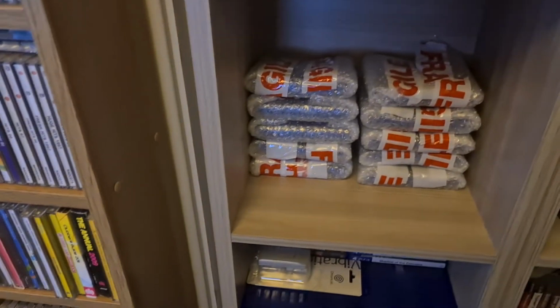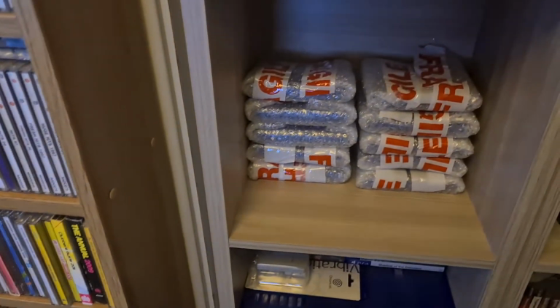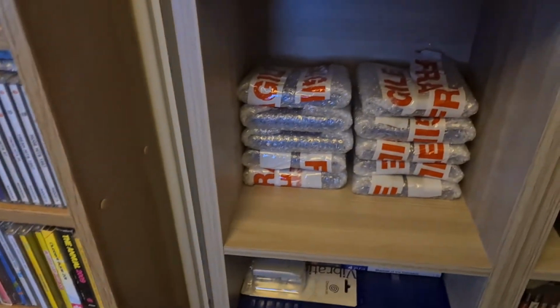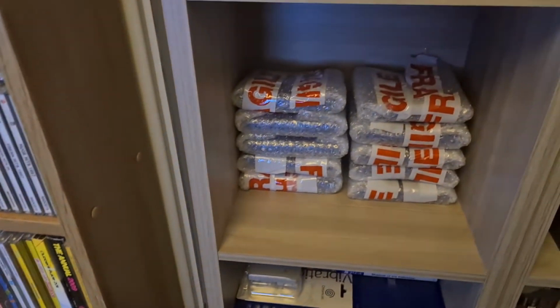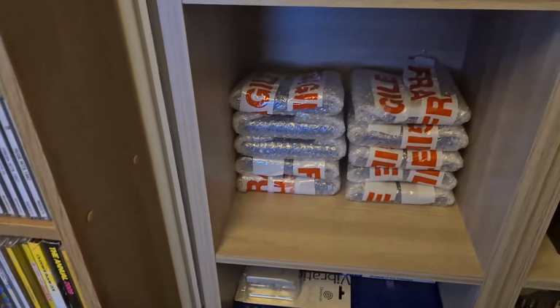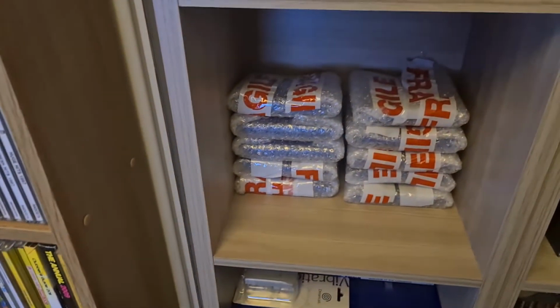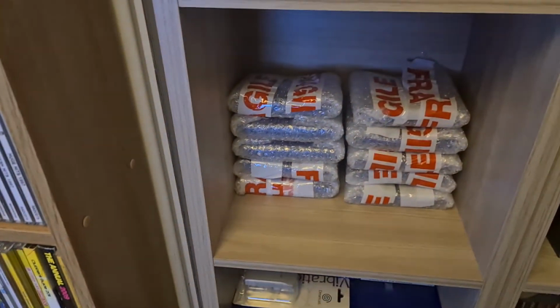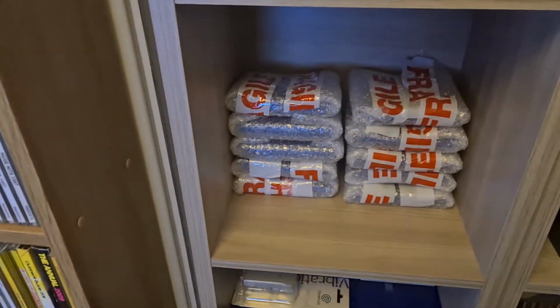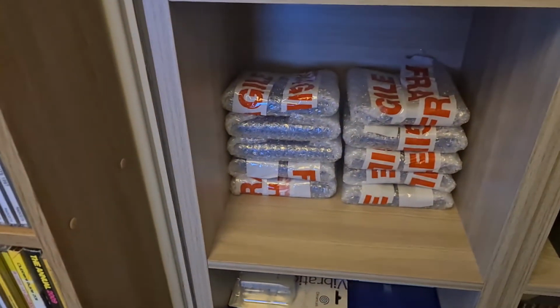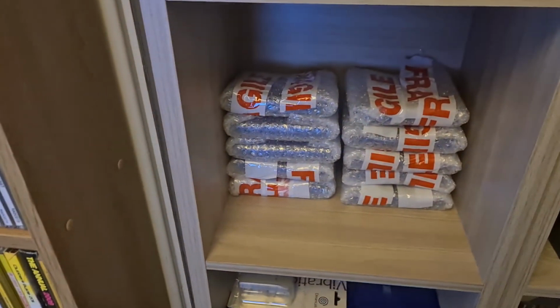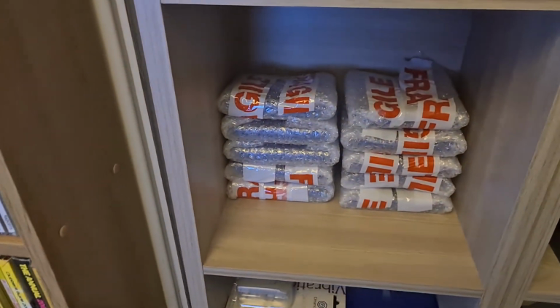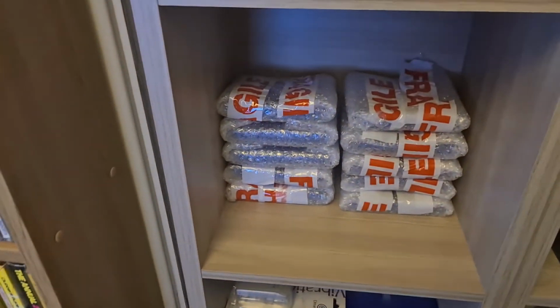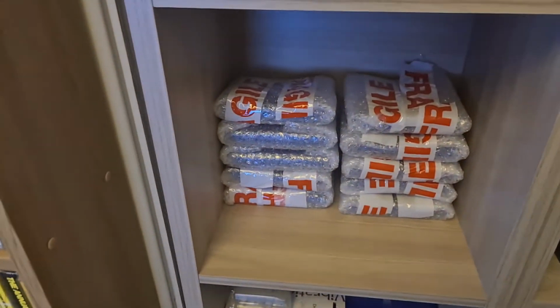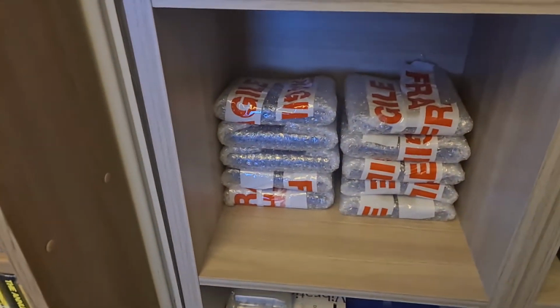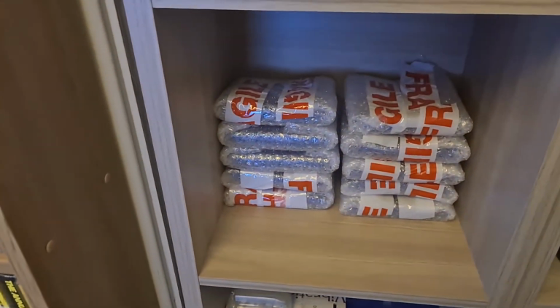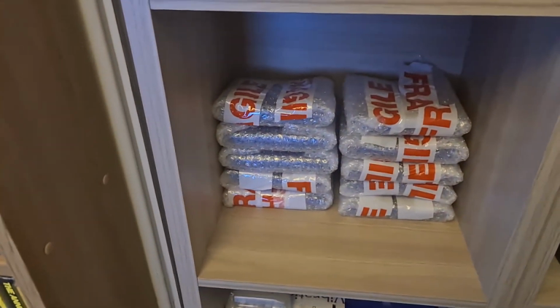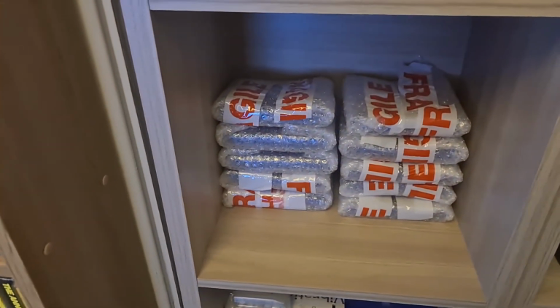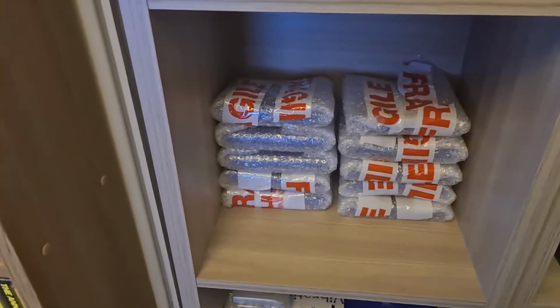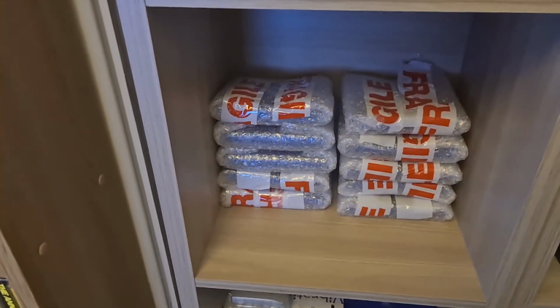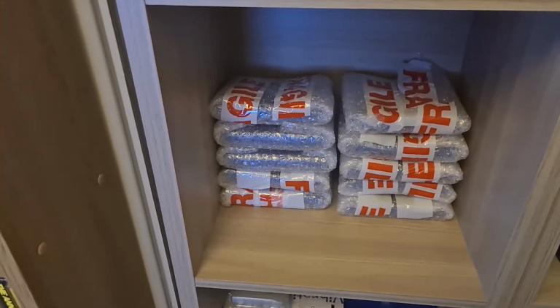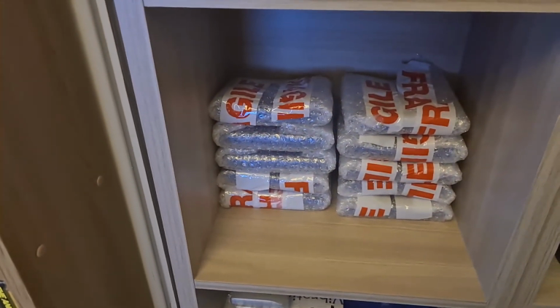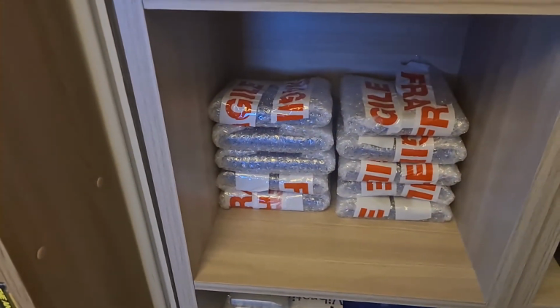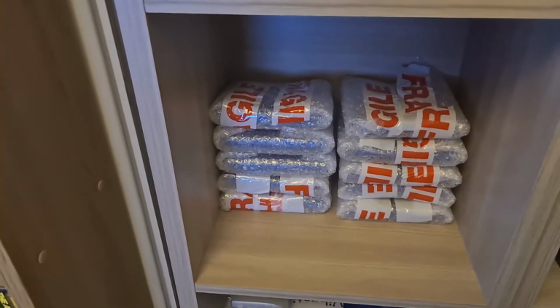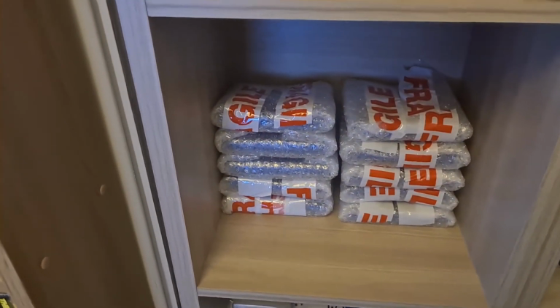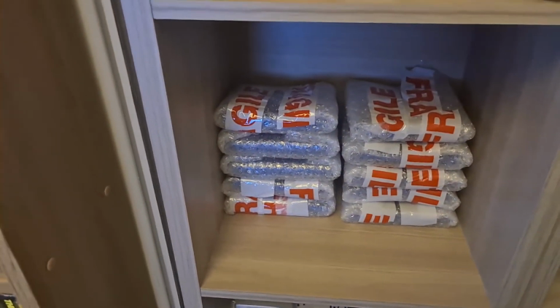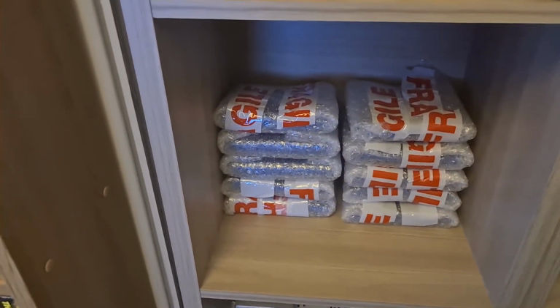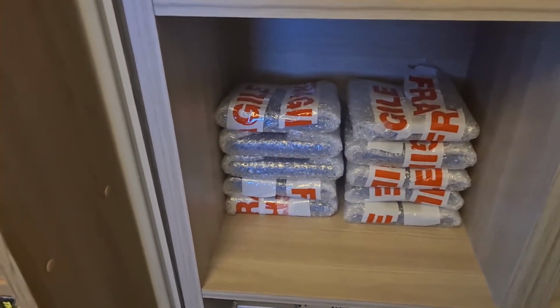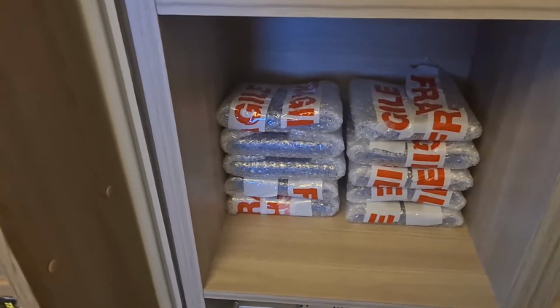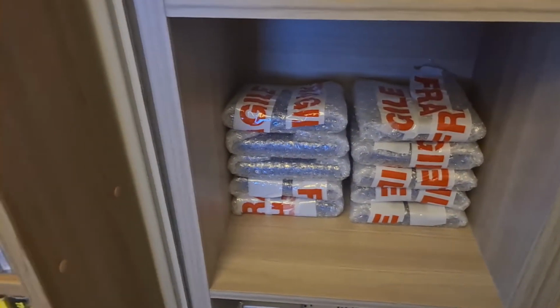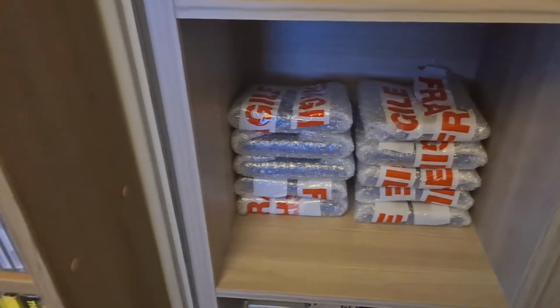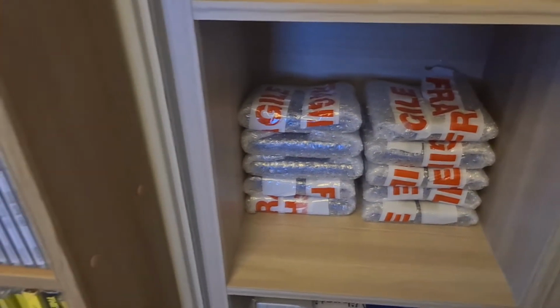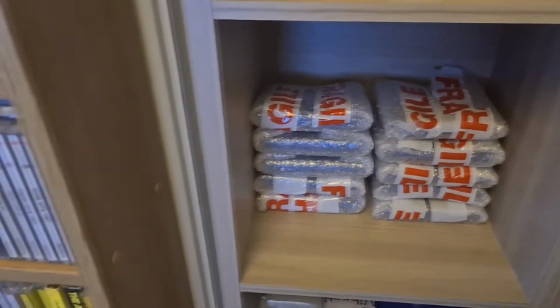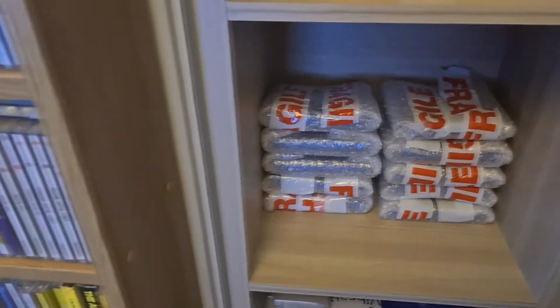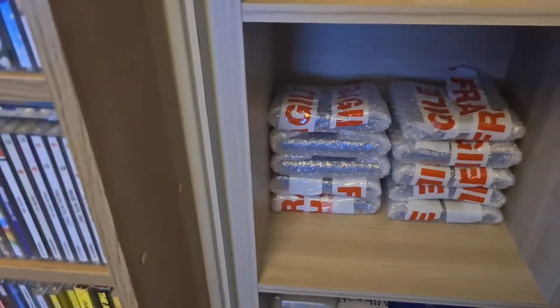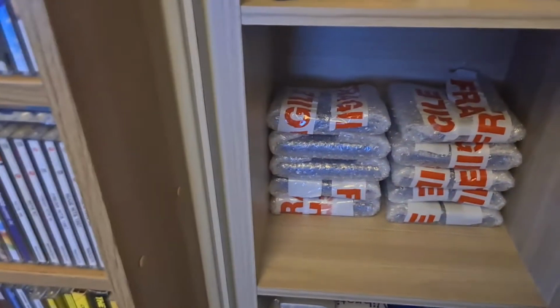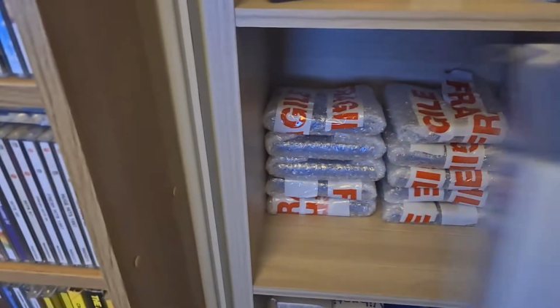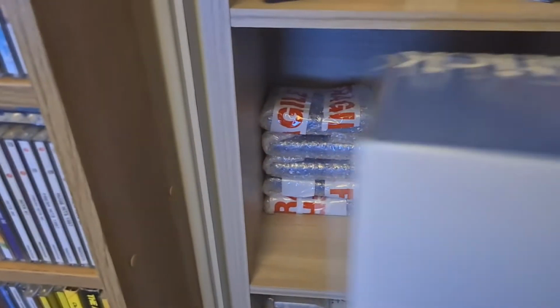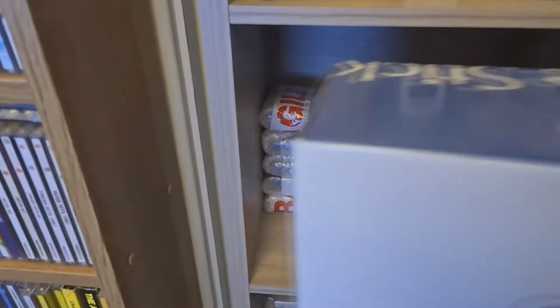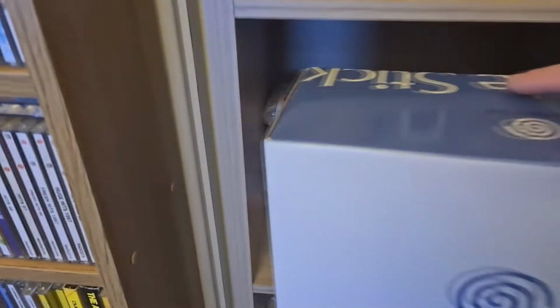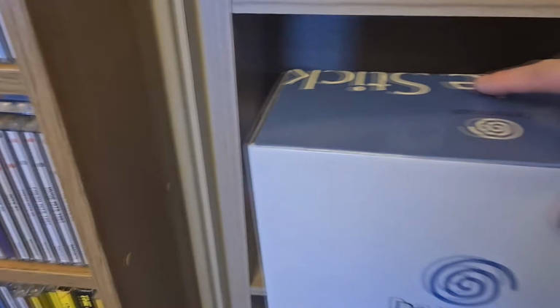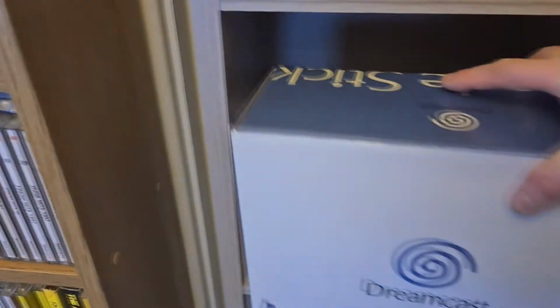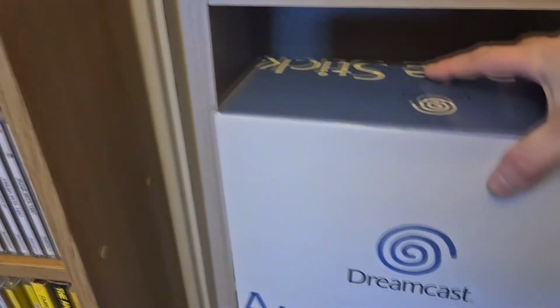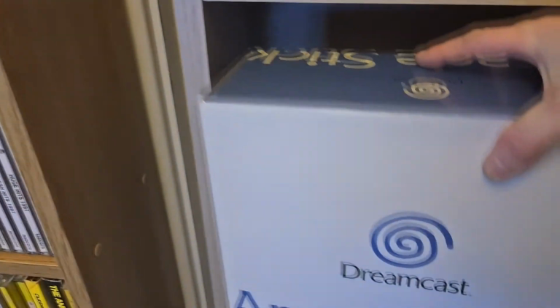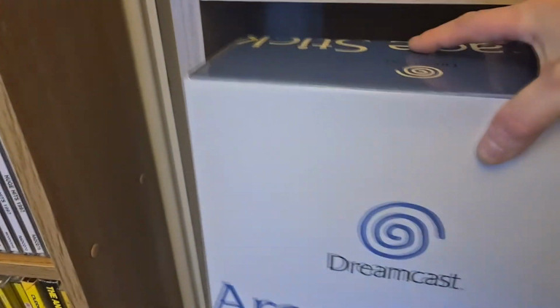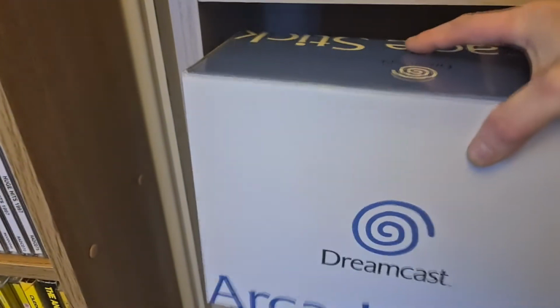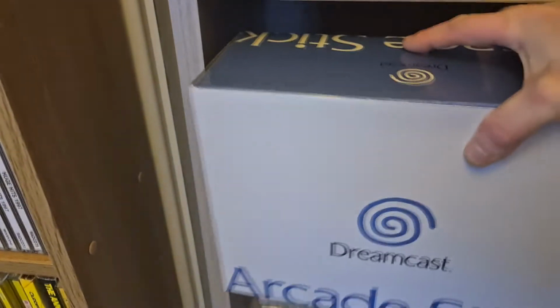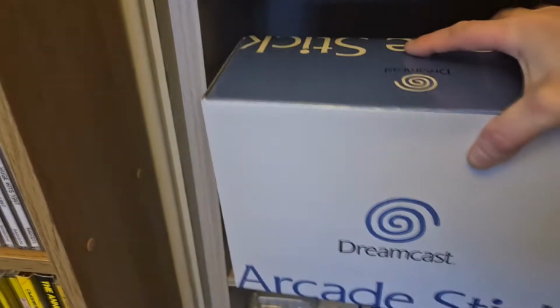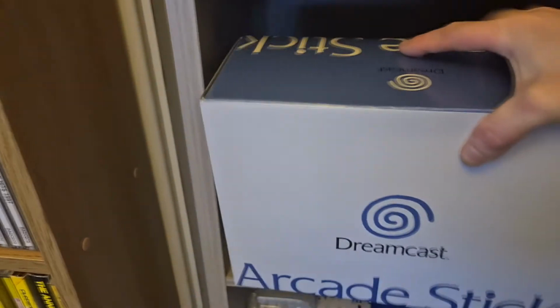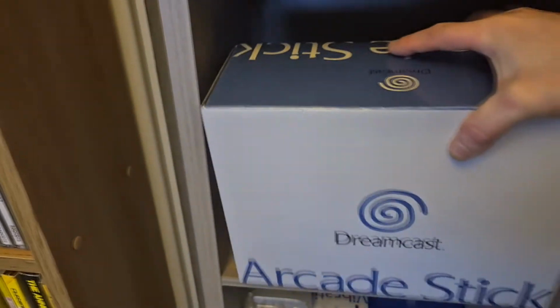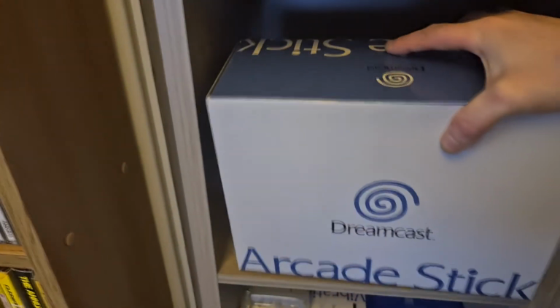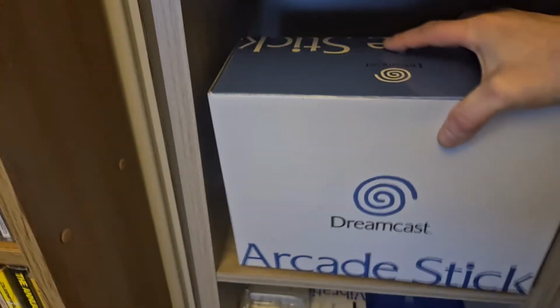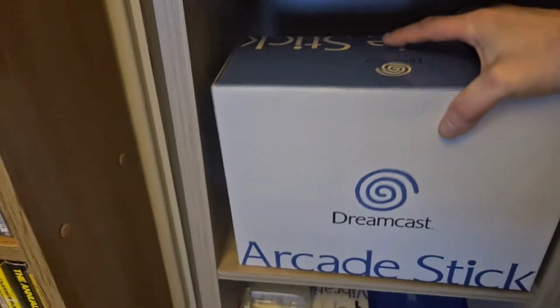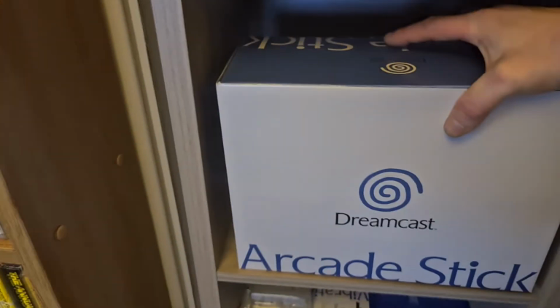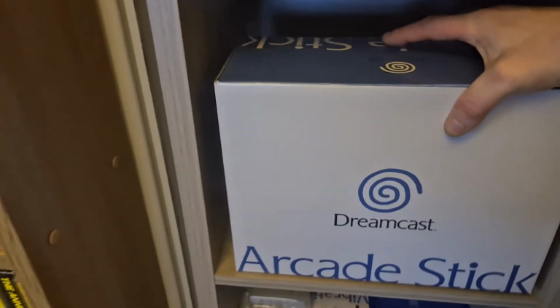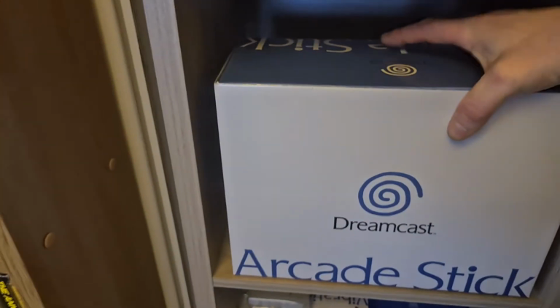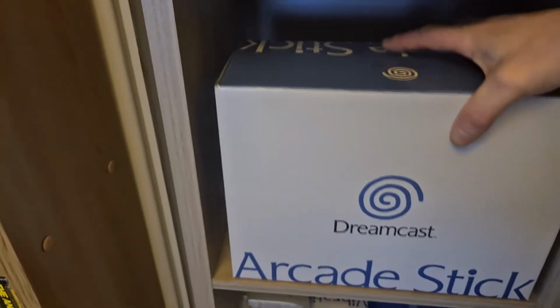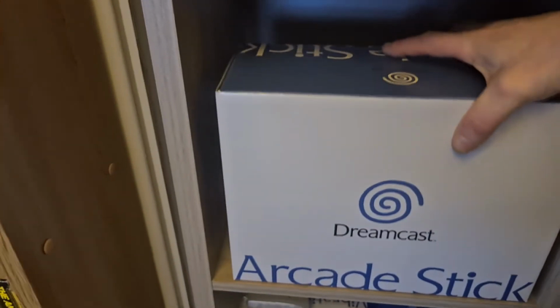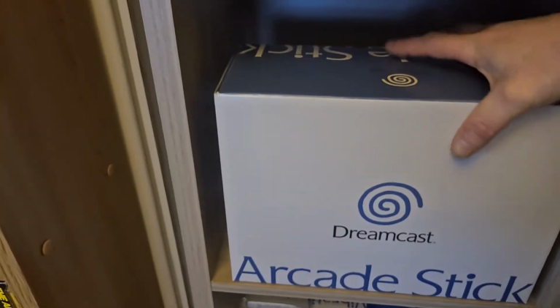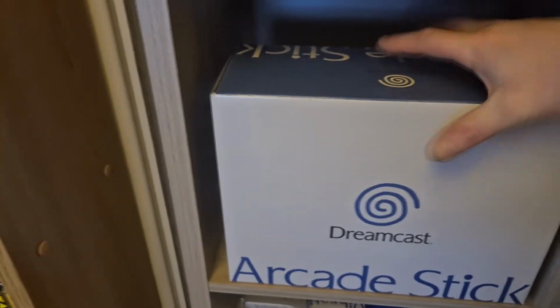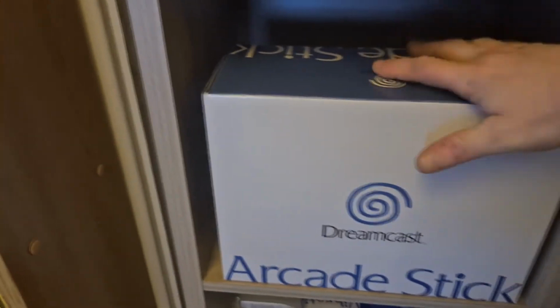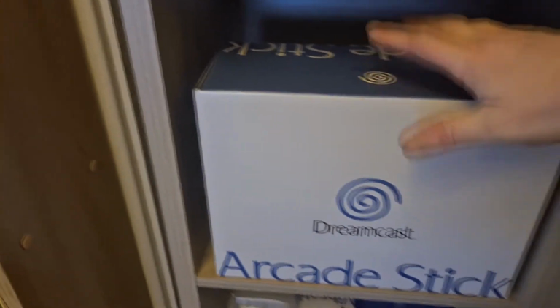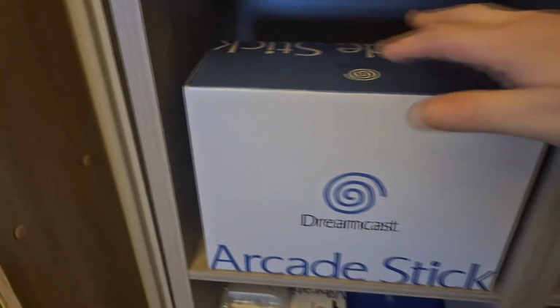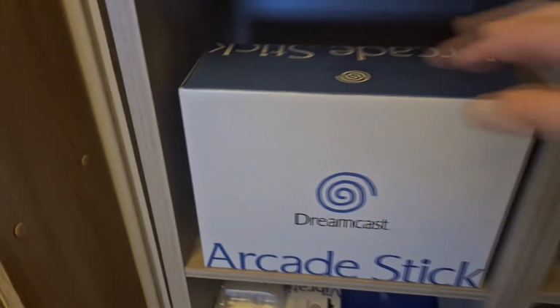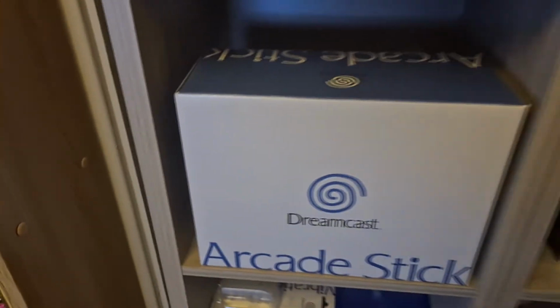If you go behind these you'll notice I put my backup cases back there, all wrapped up, just in case — so I'll keep them there.